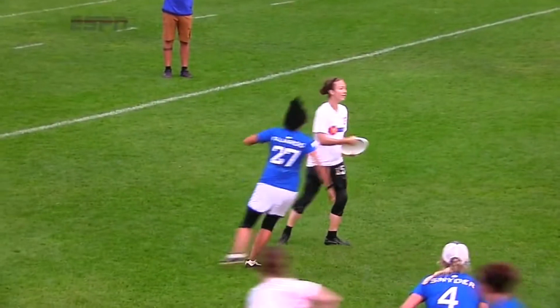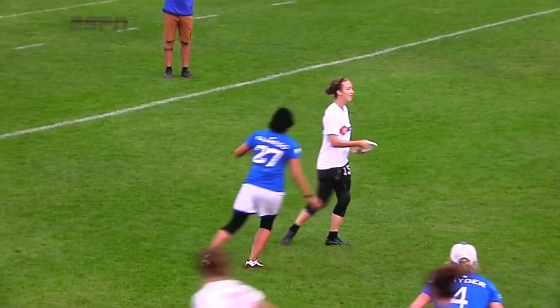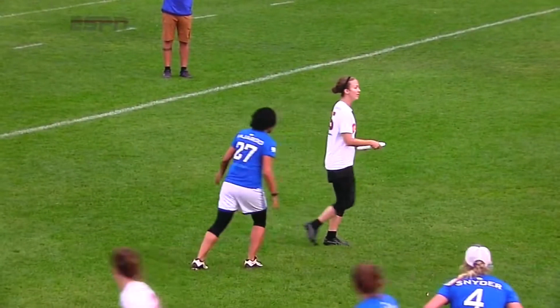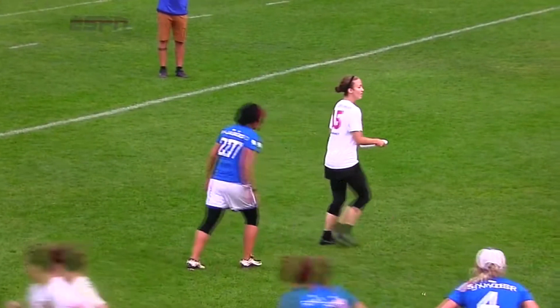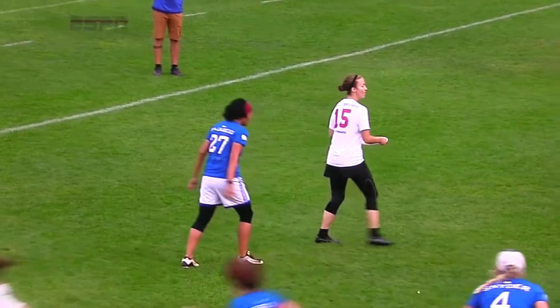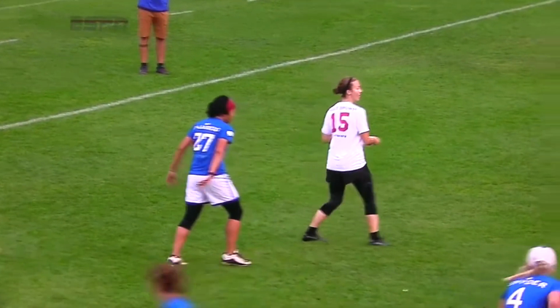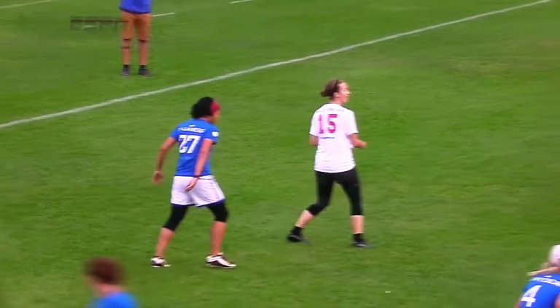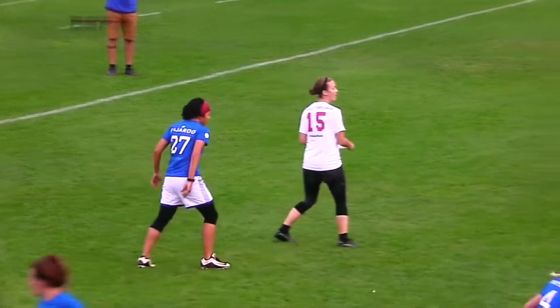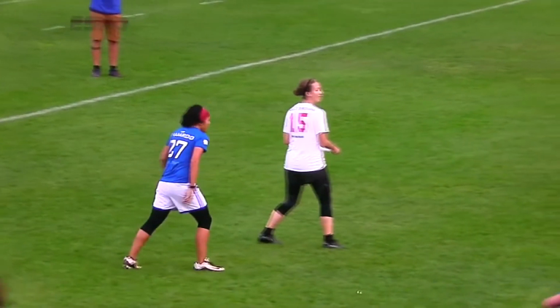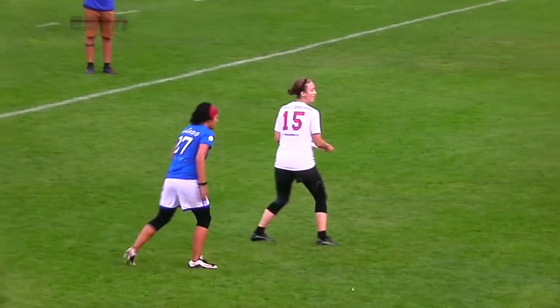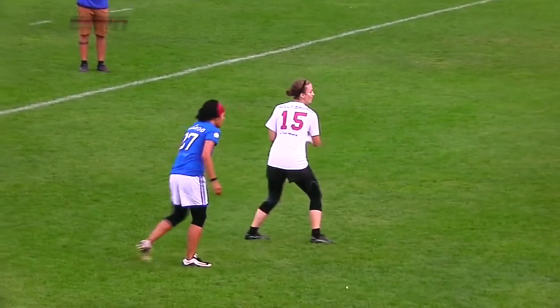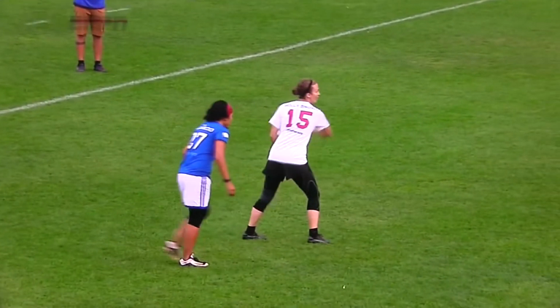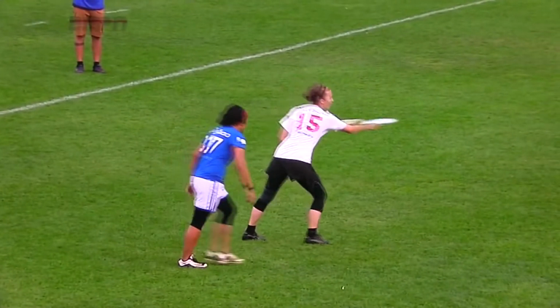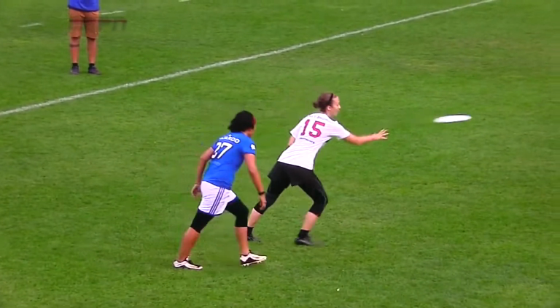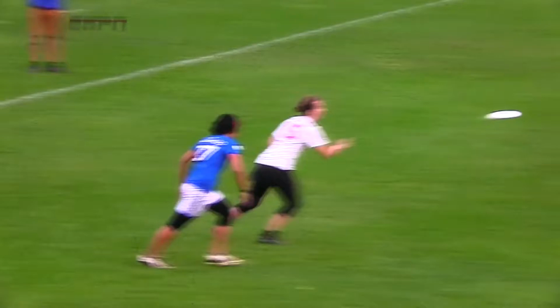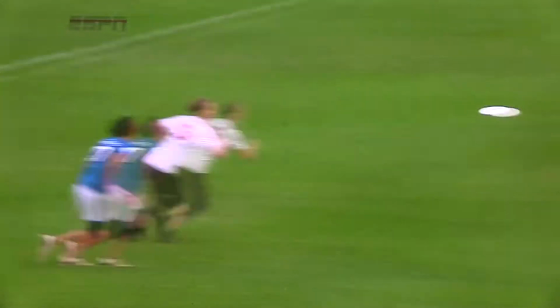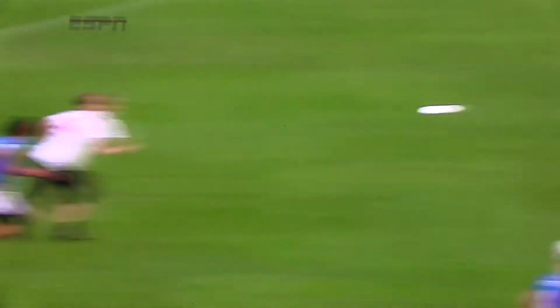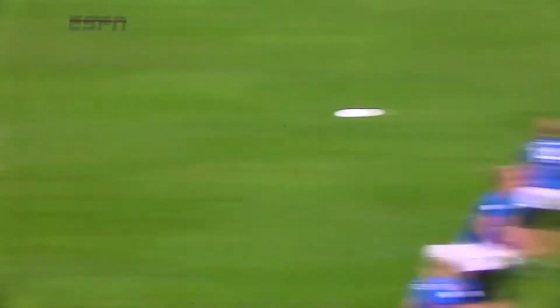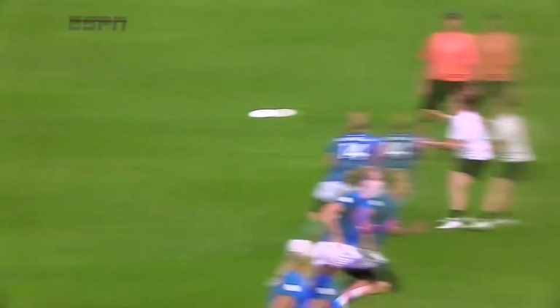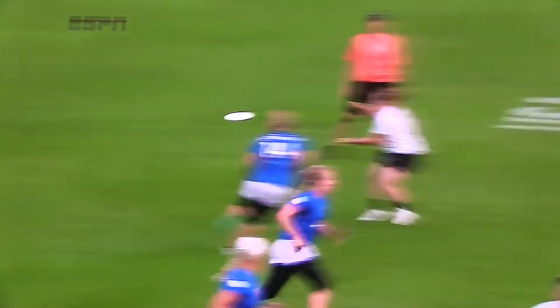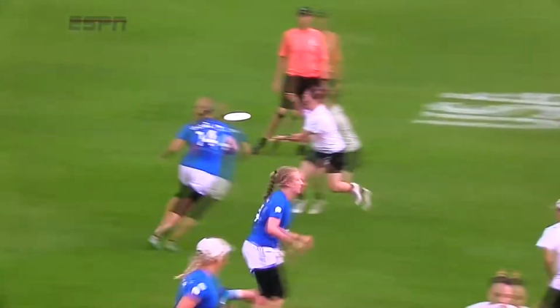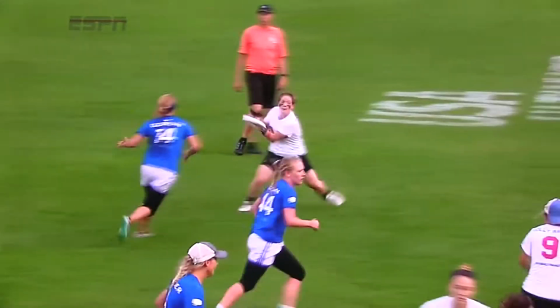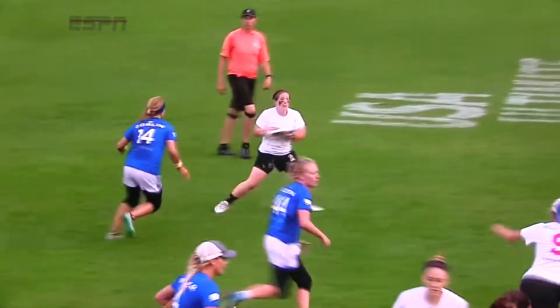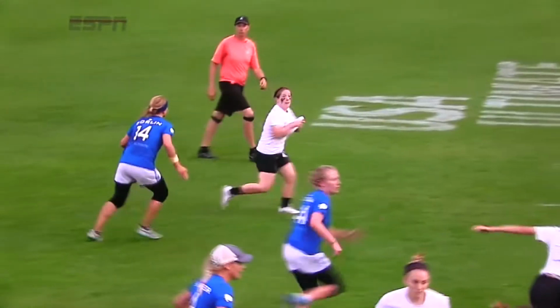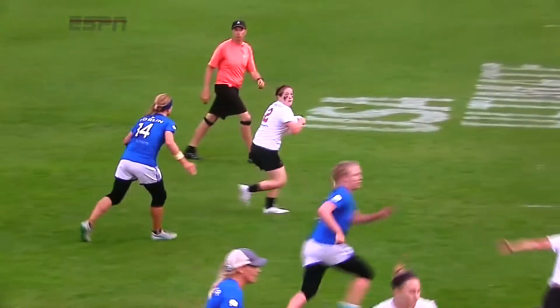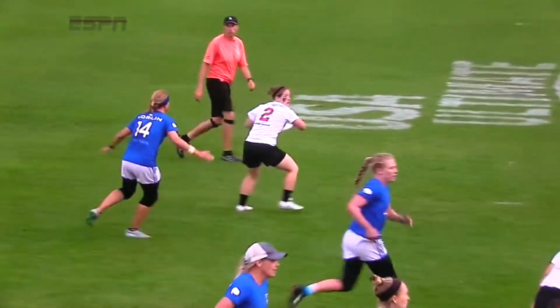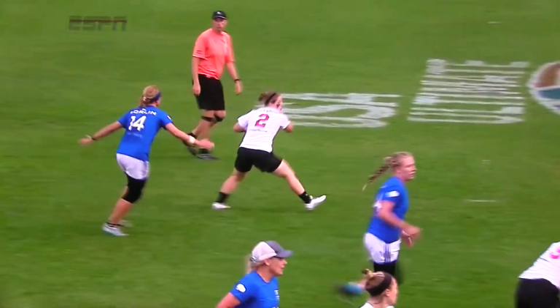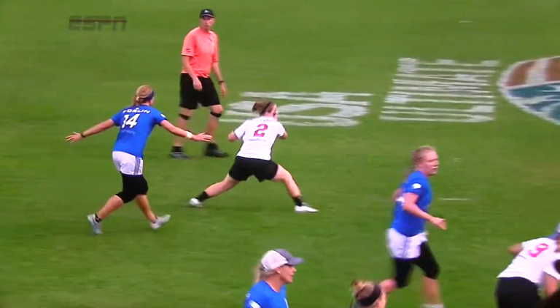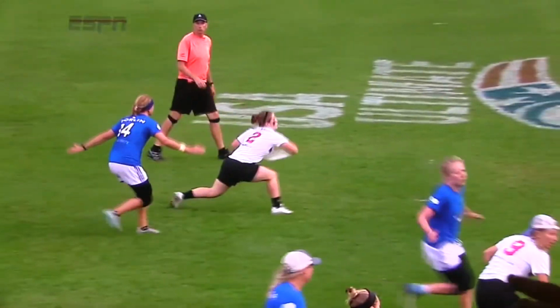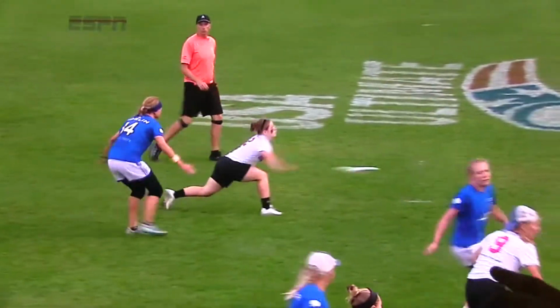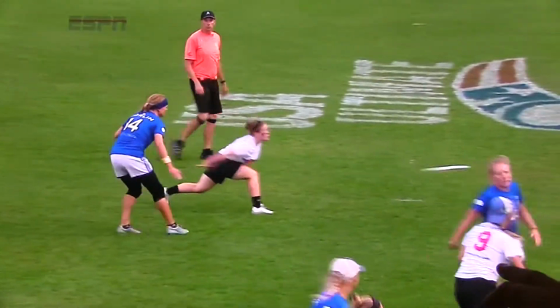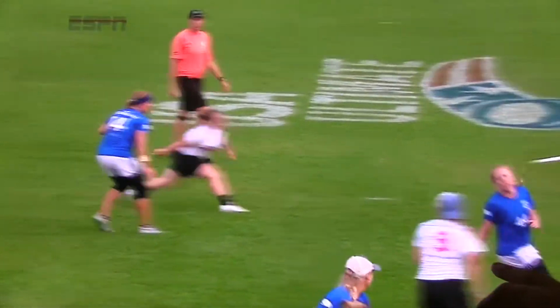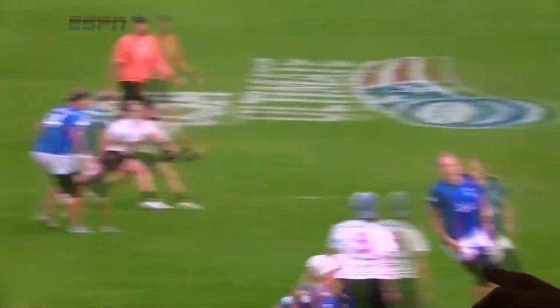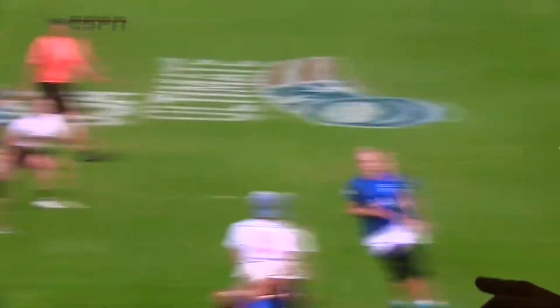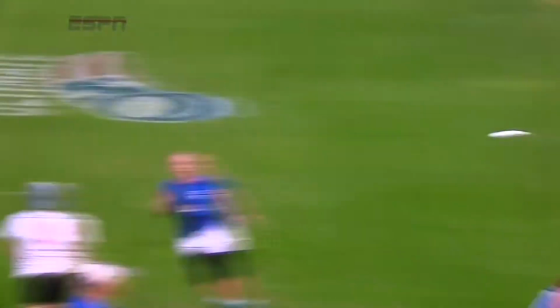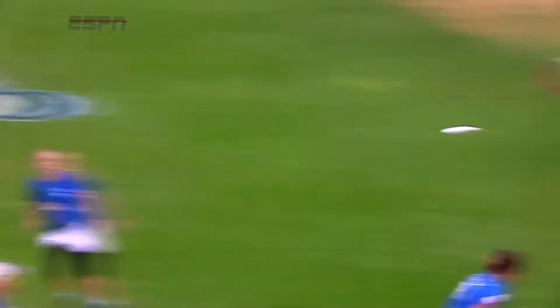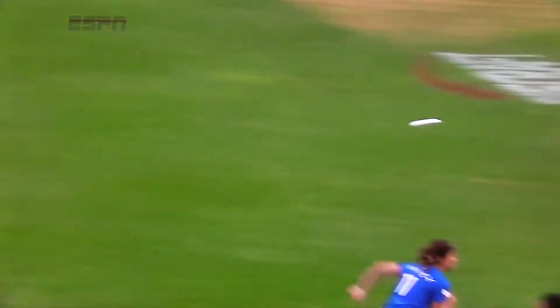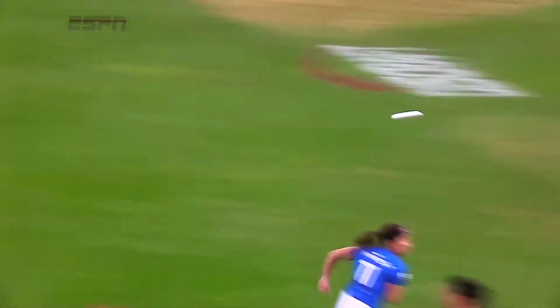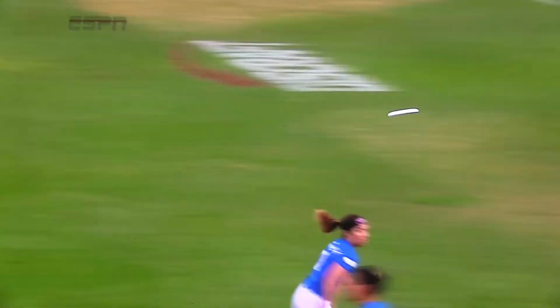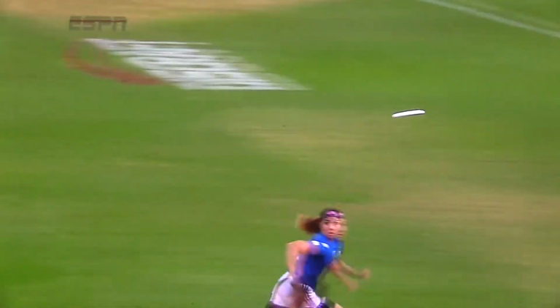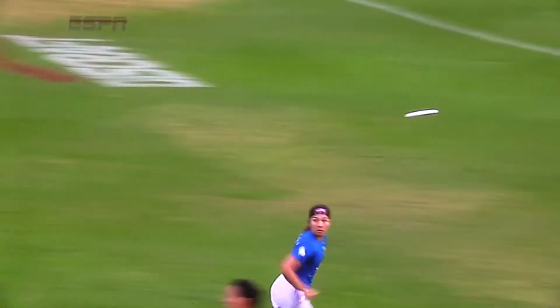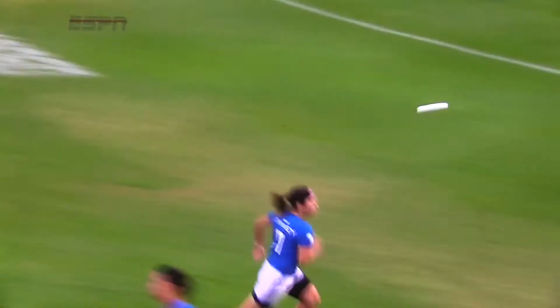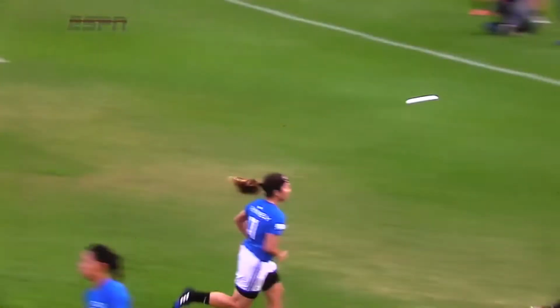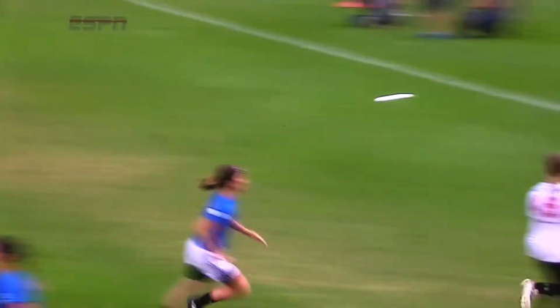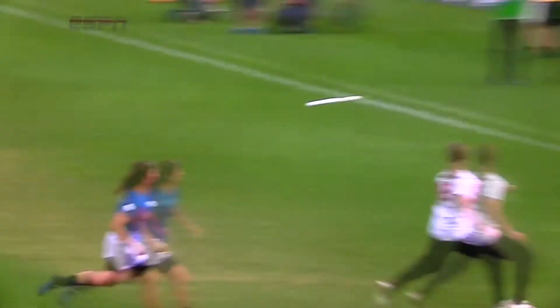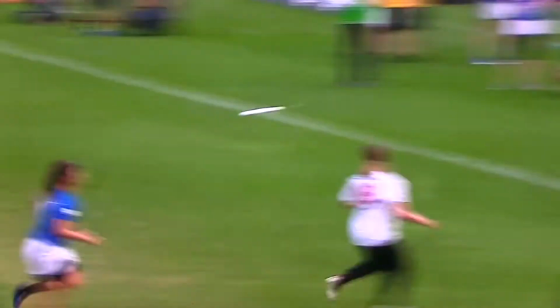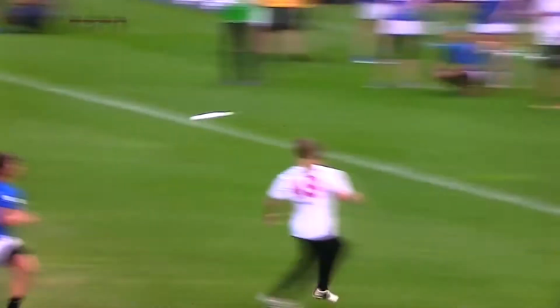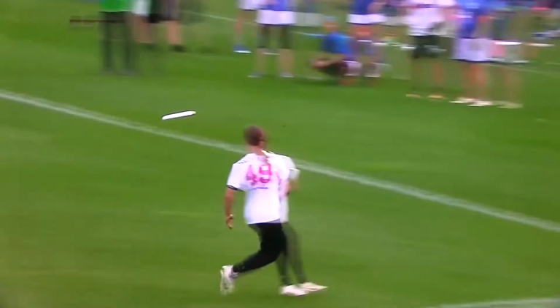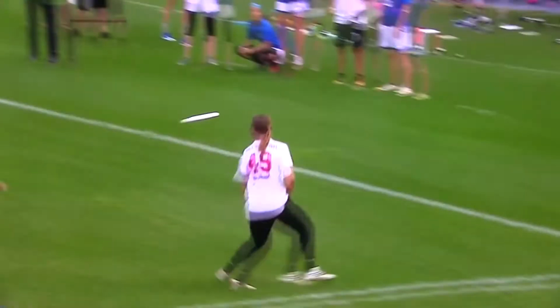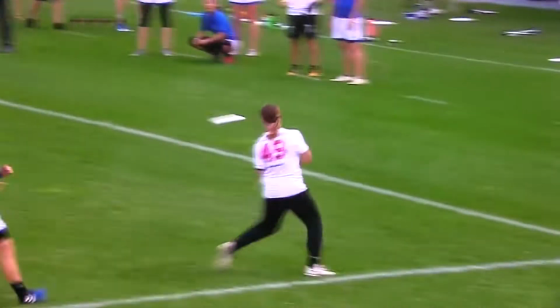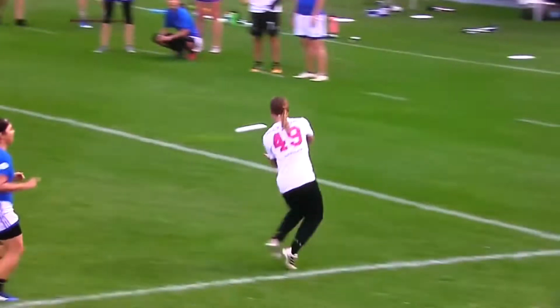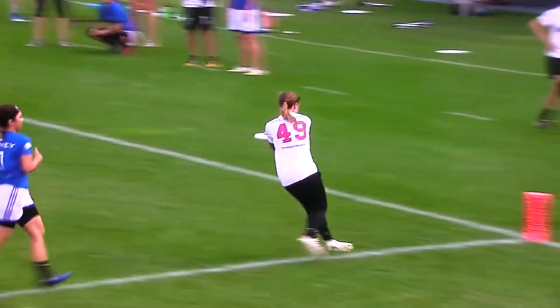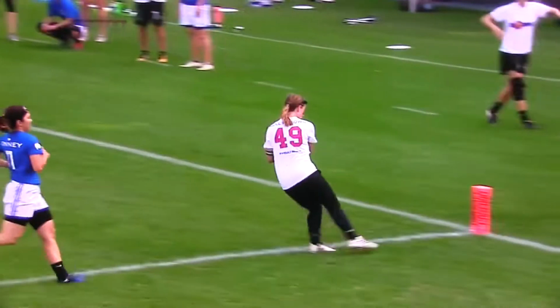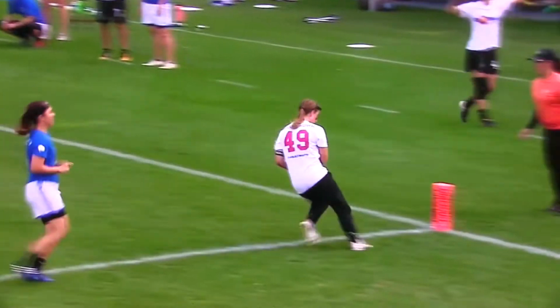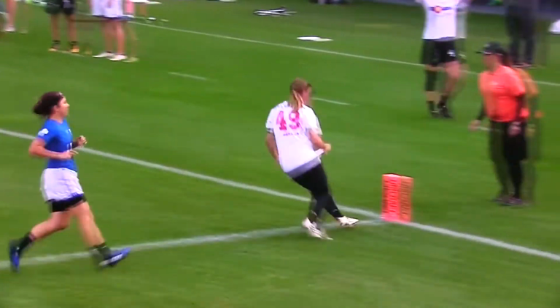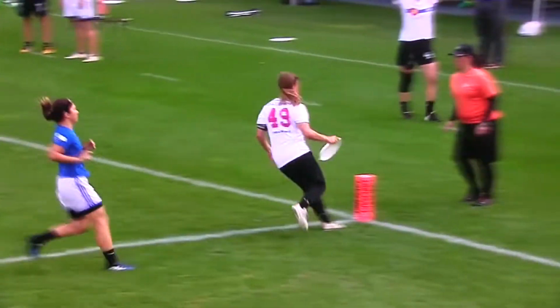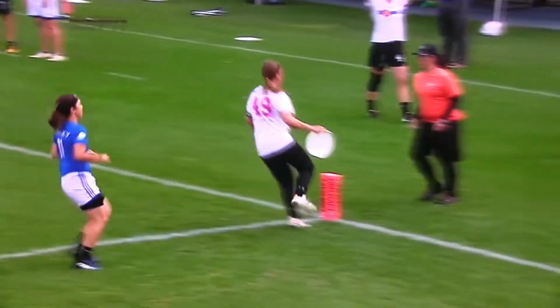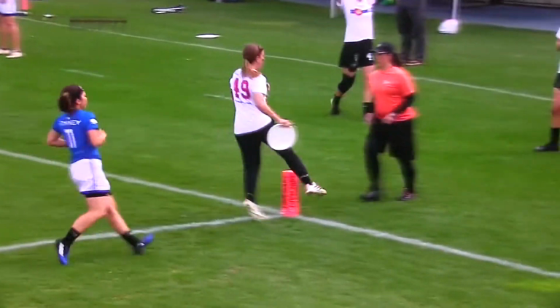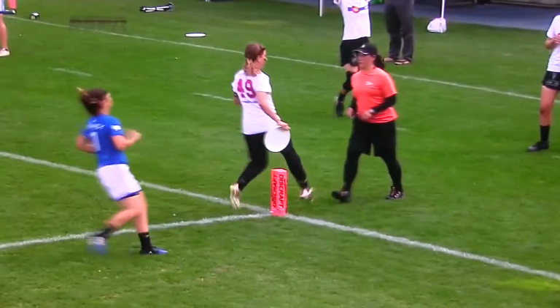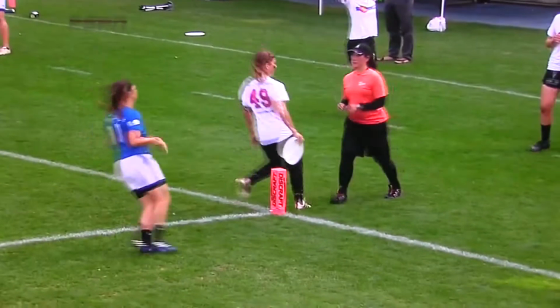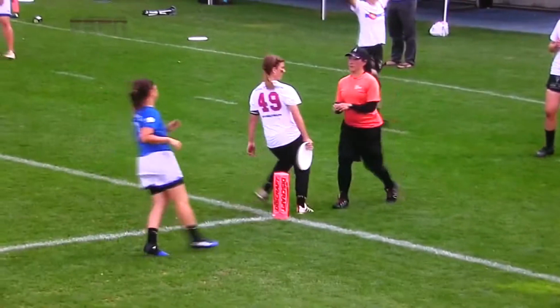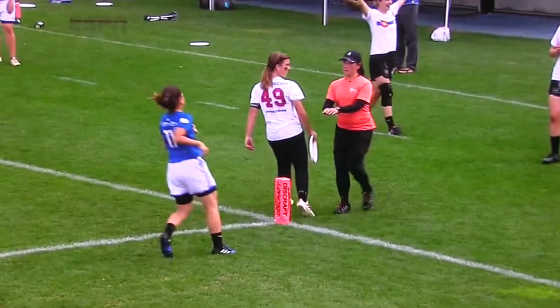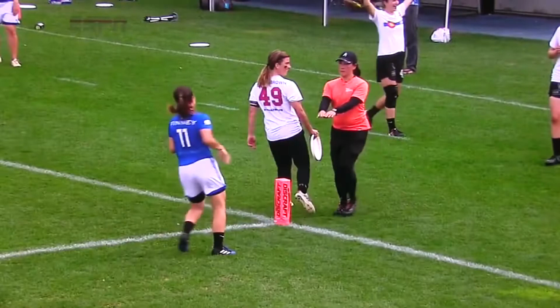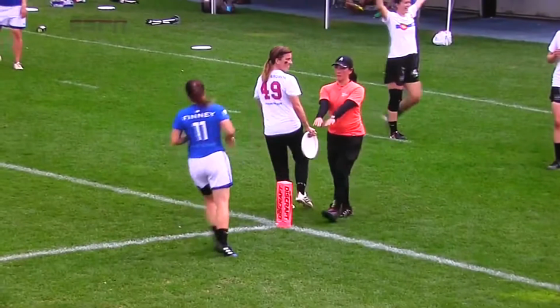You'll see it a little bit in the replay here too — you'll see her take that step look. Easy goal for Chester.